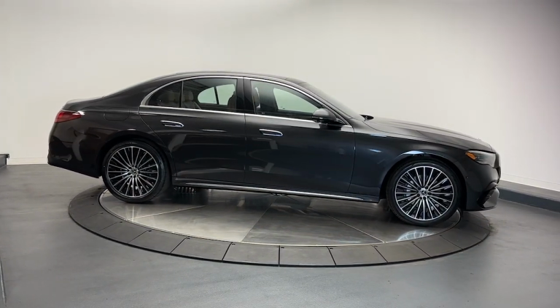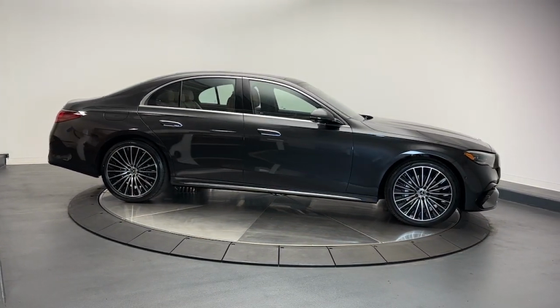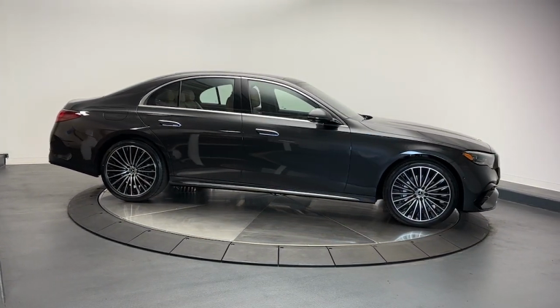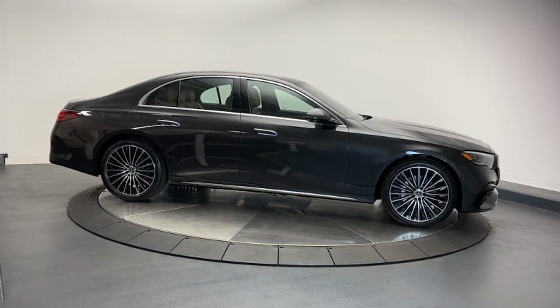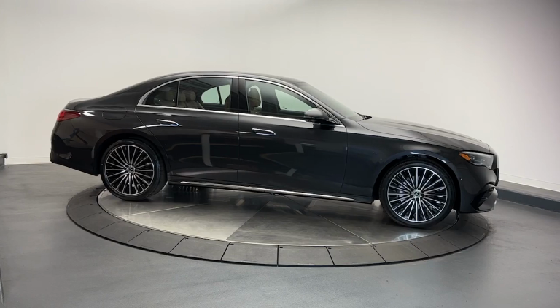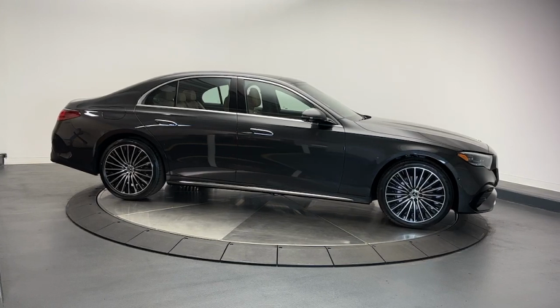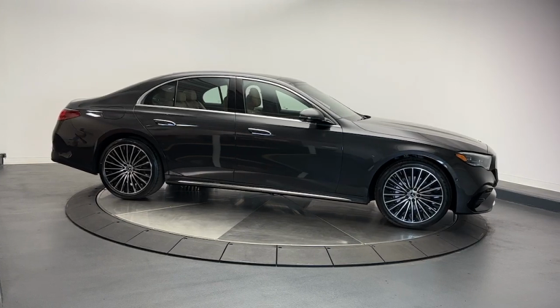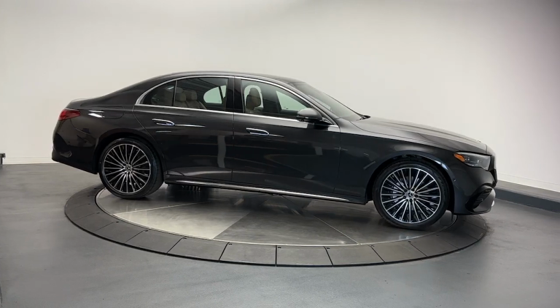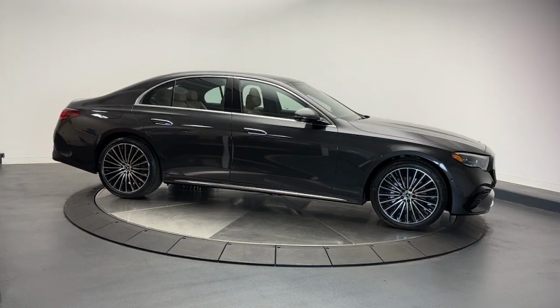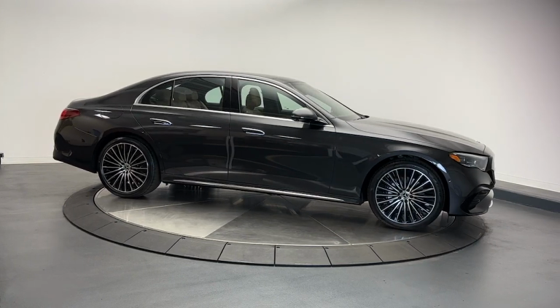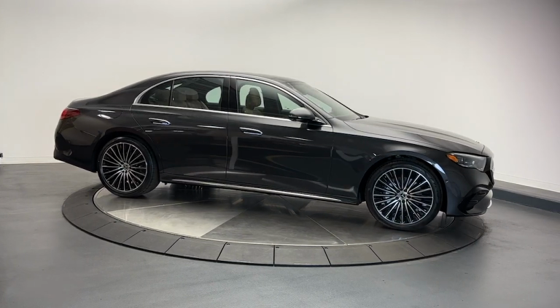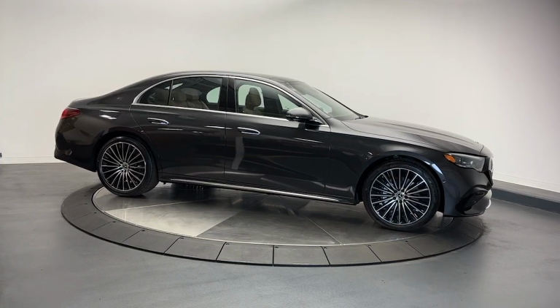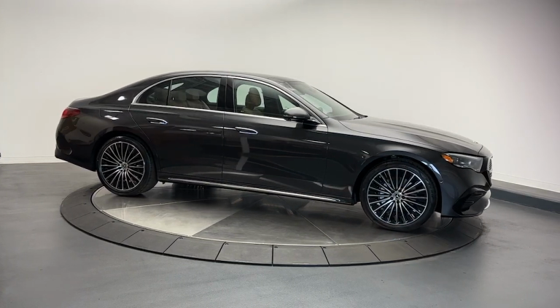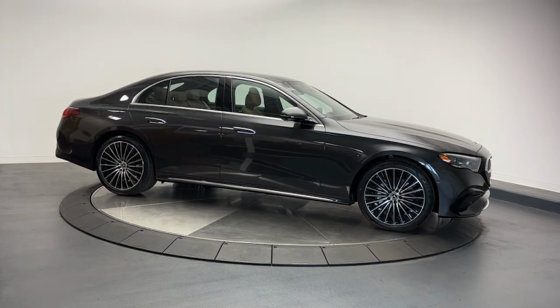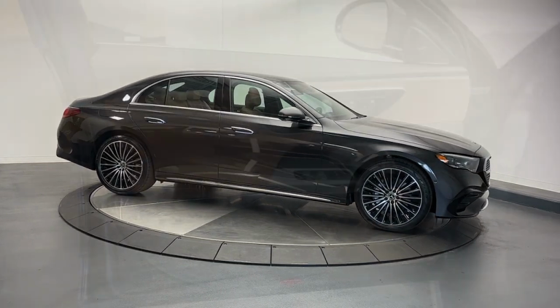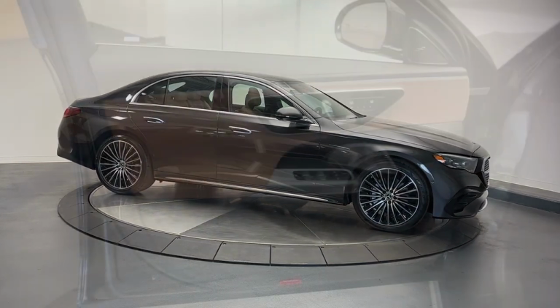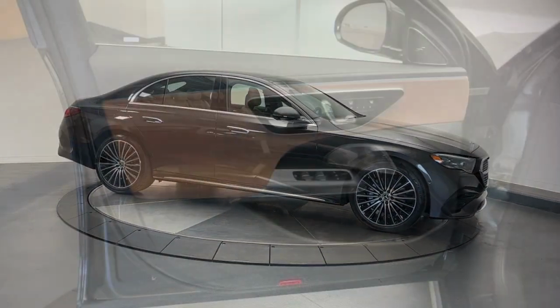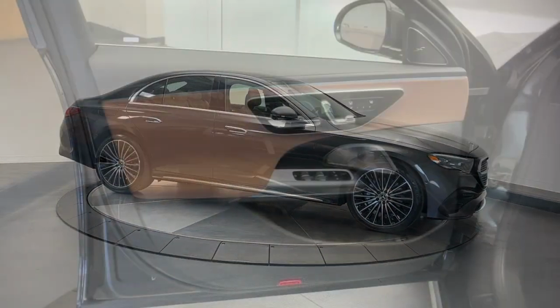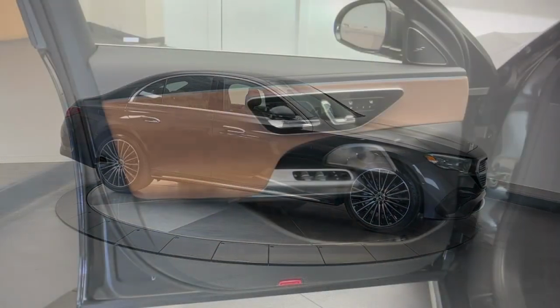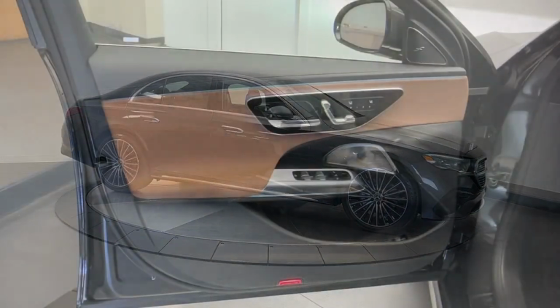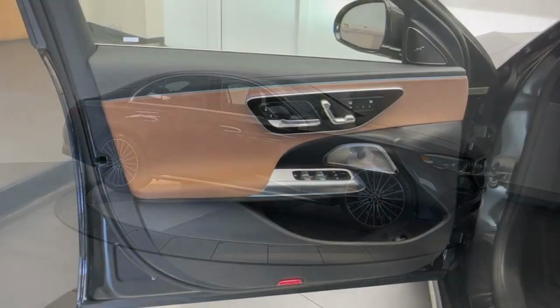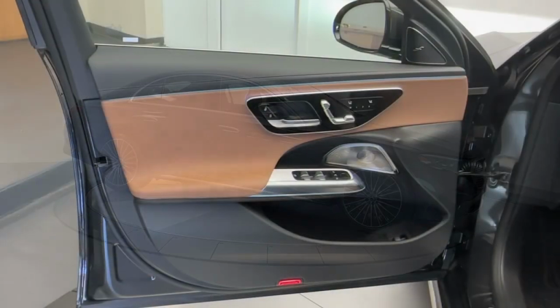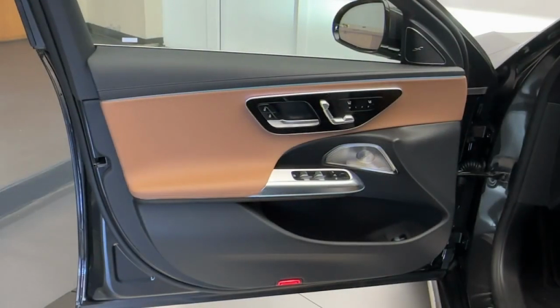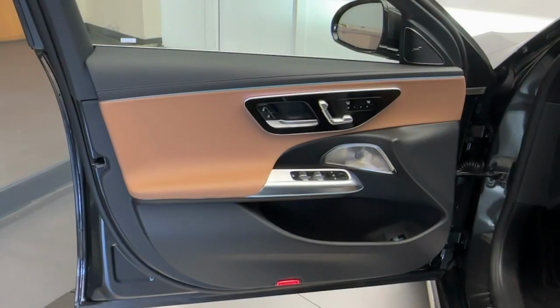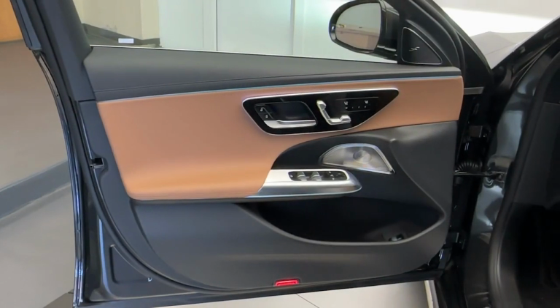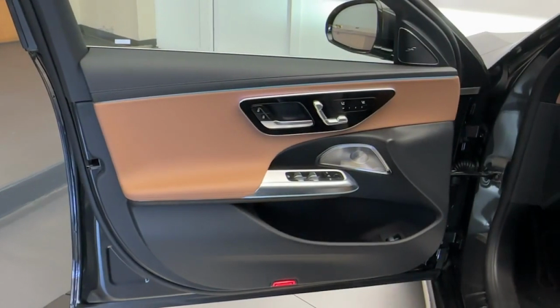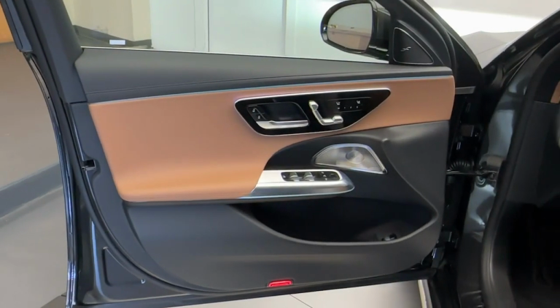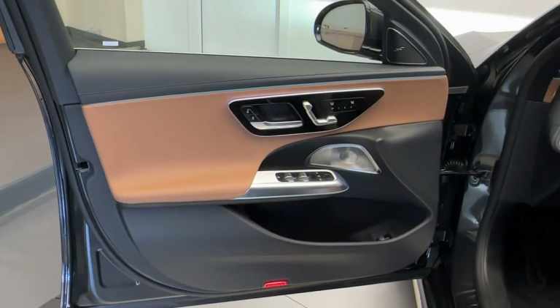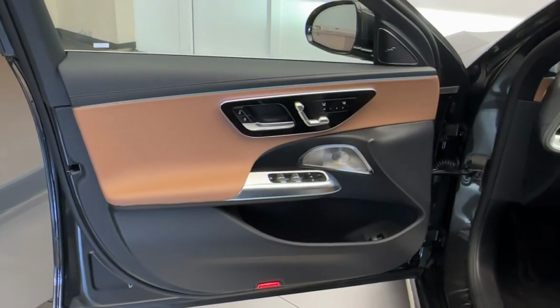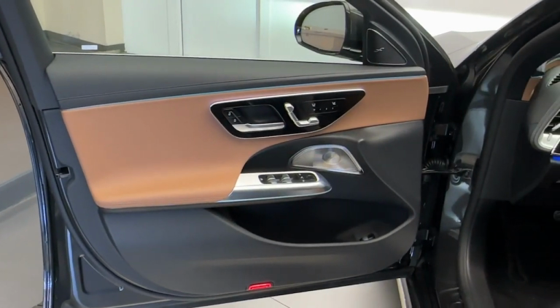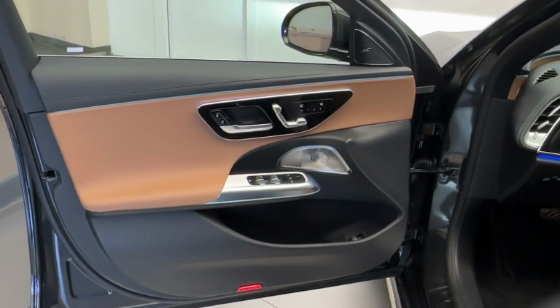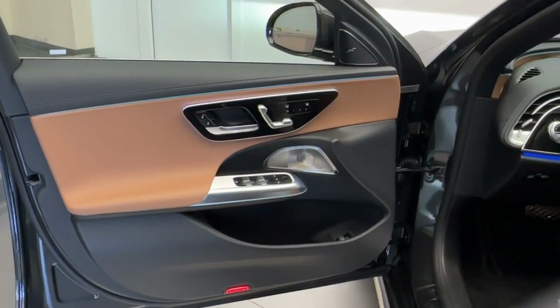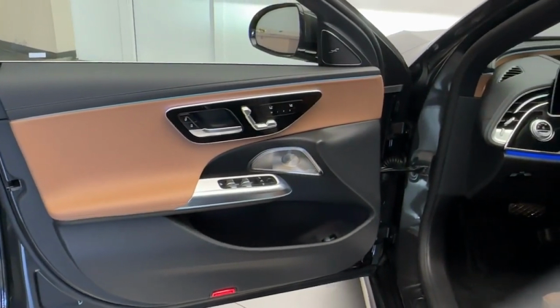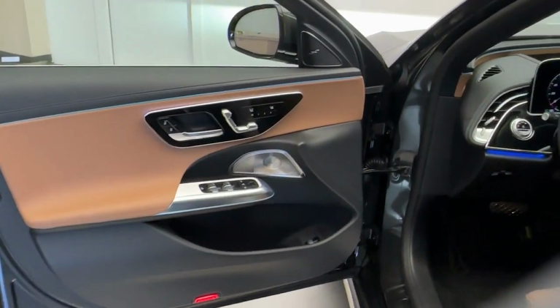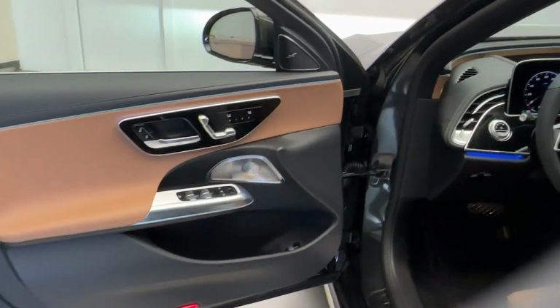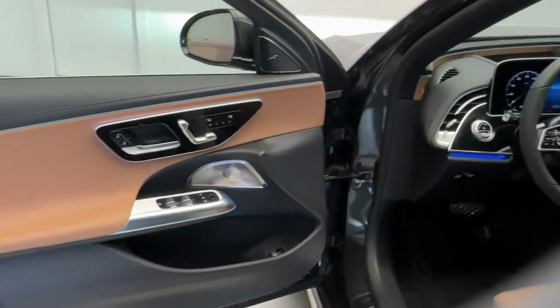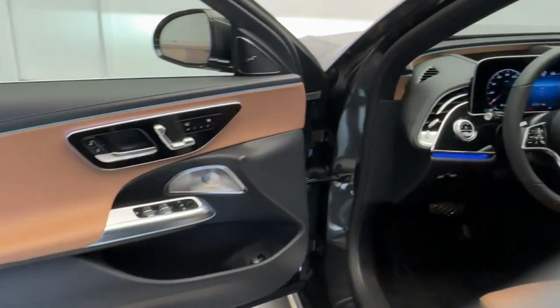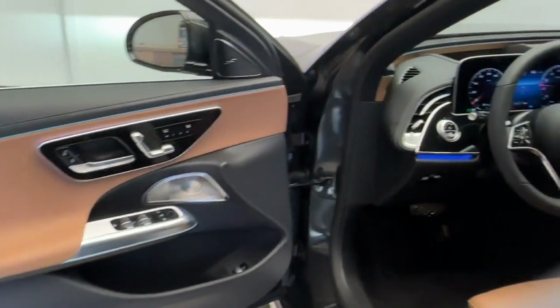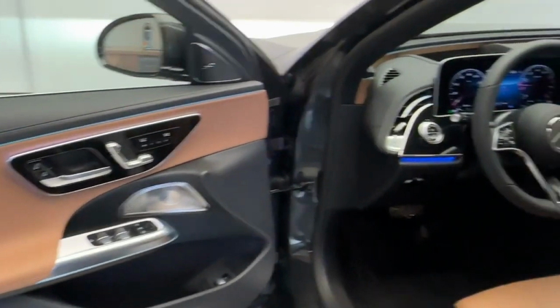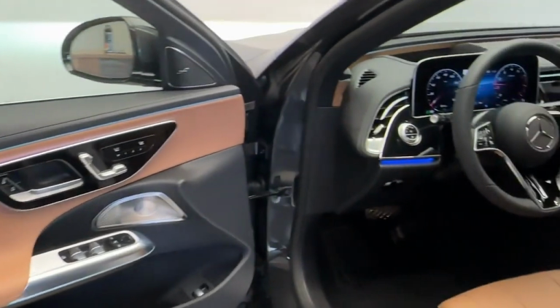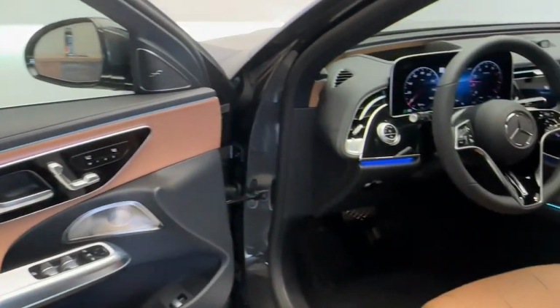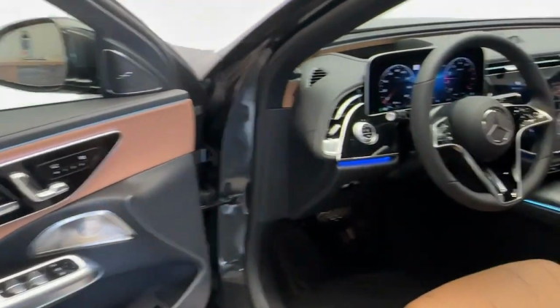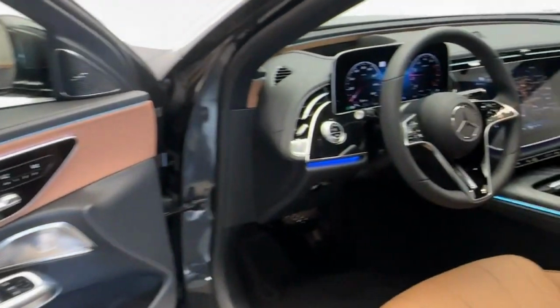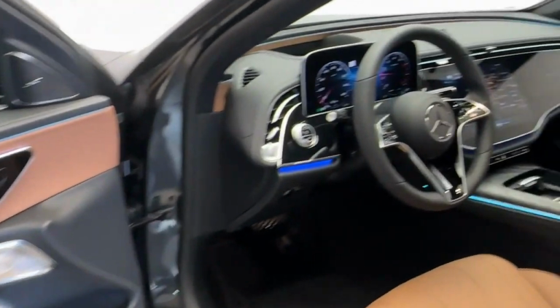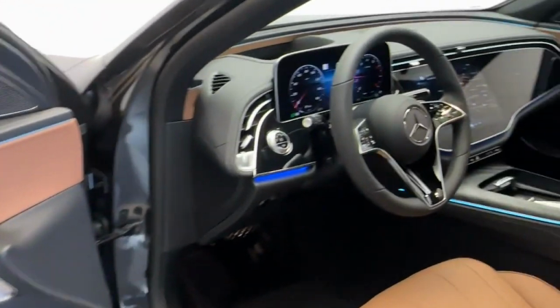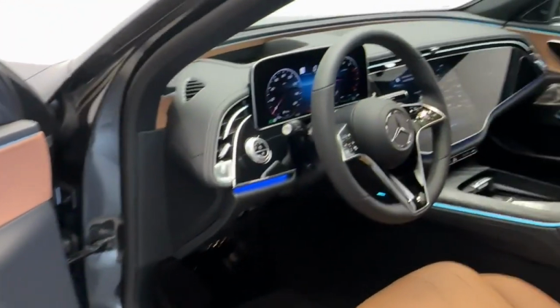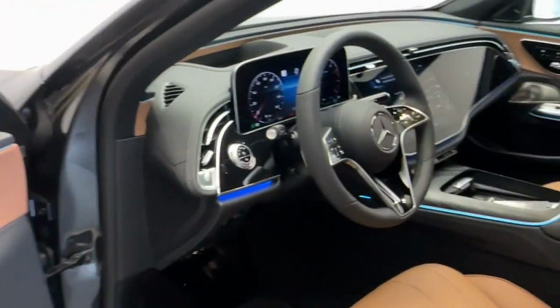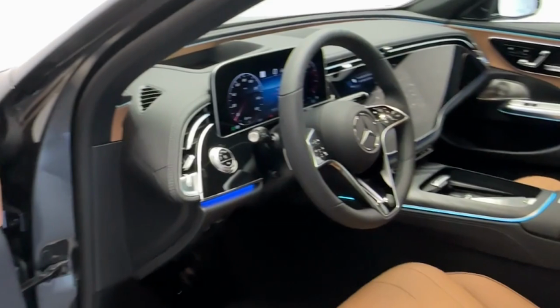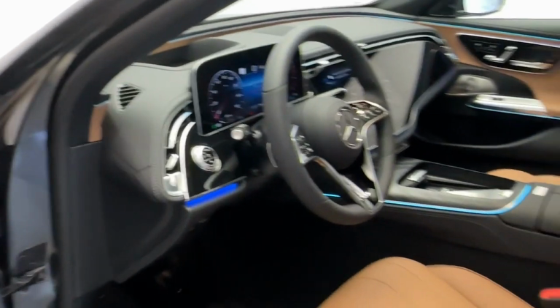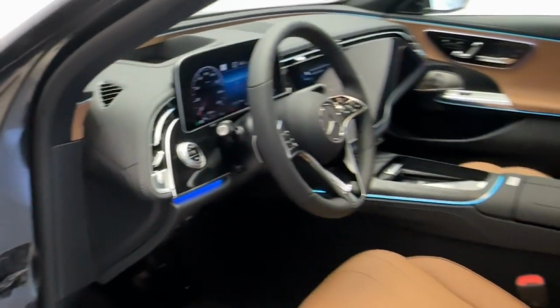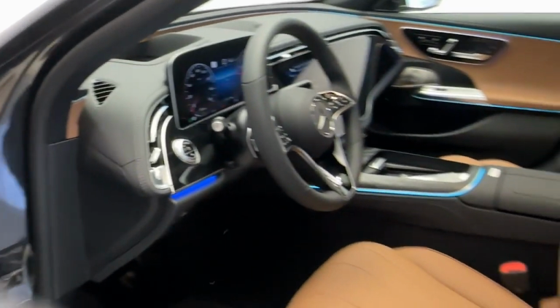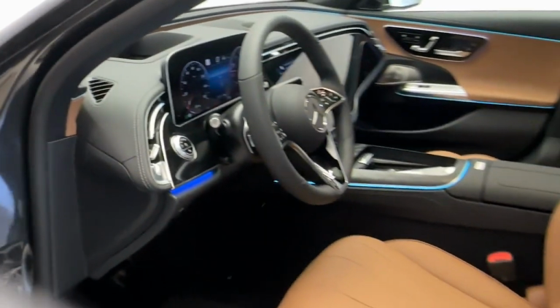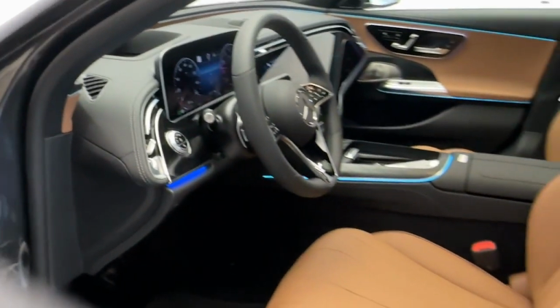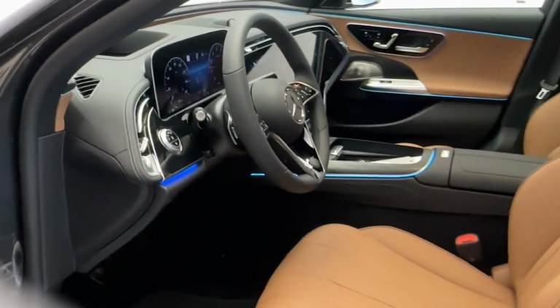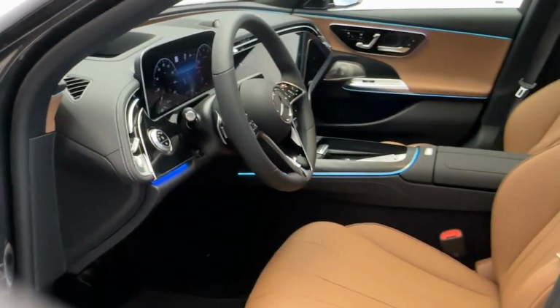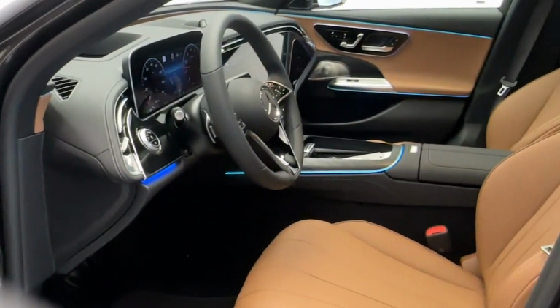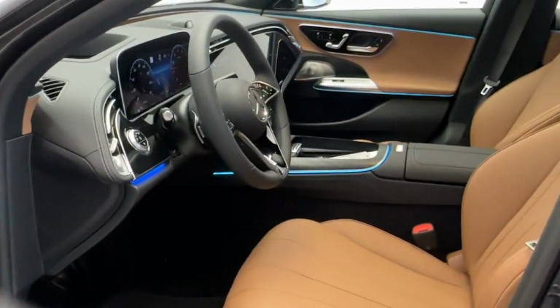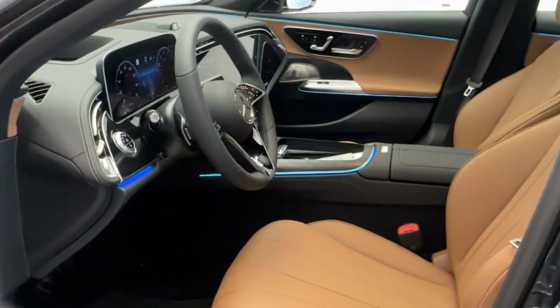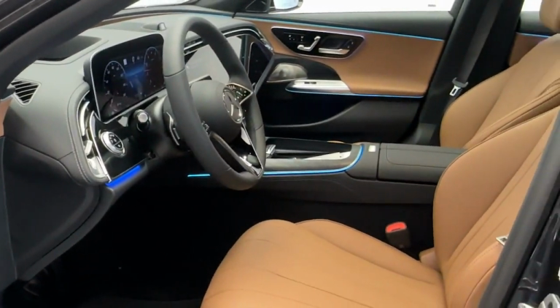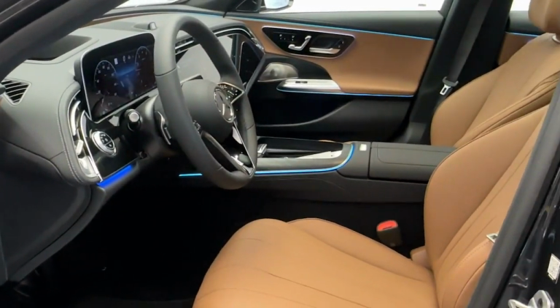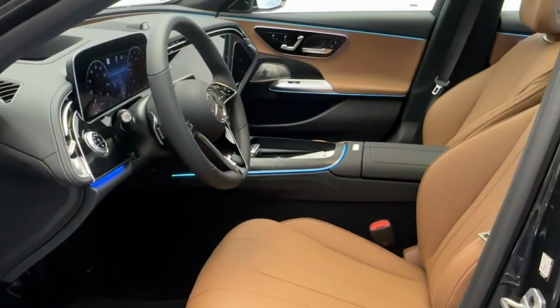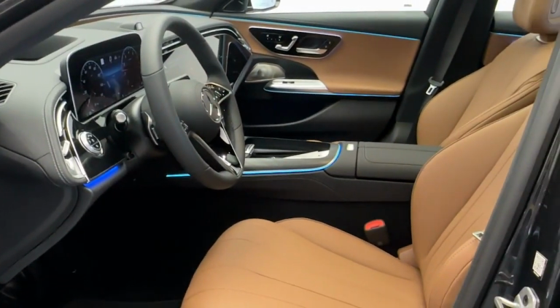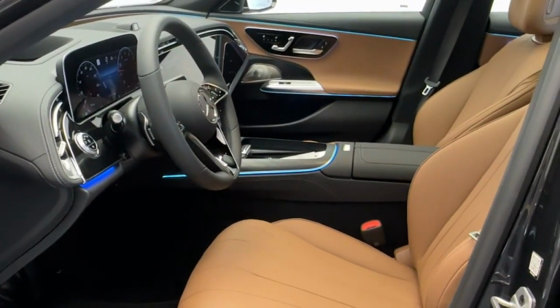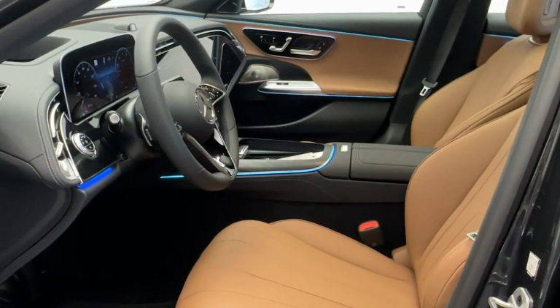In this lovely E-Class, see for yourself when you take it out for a test drive. Our professional staff looks forward to giving you excellent service.